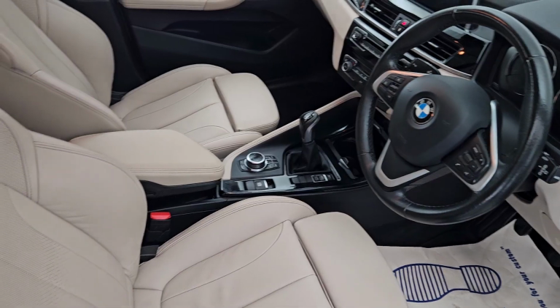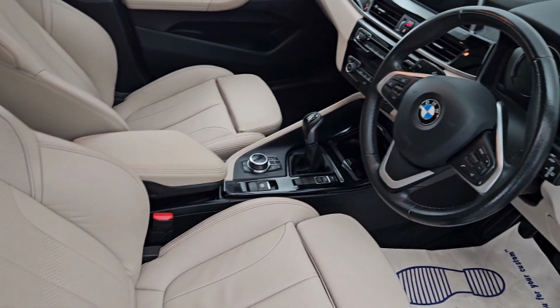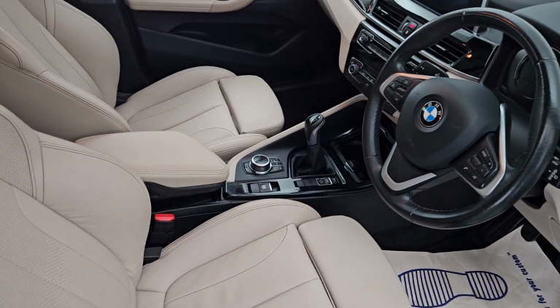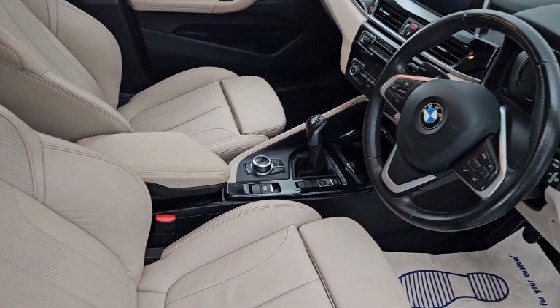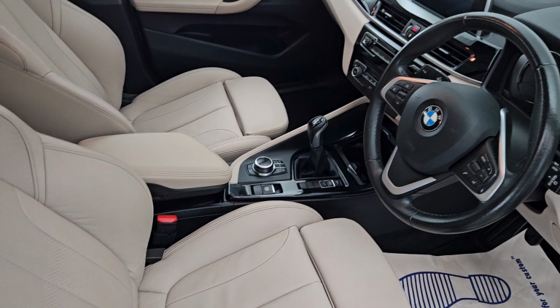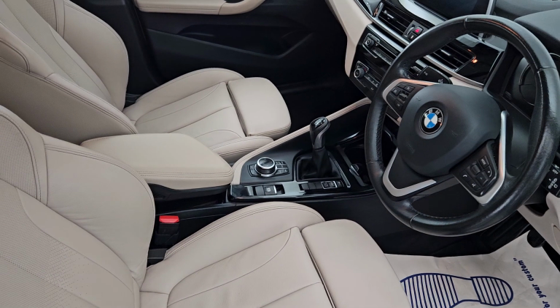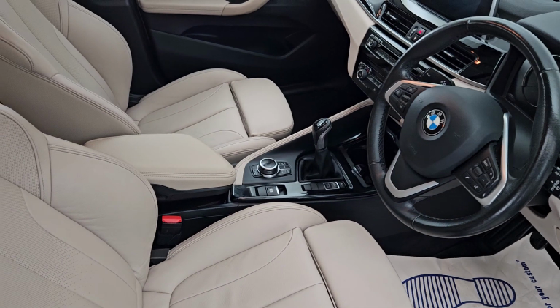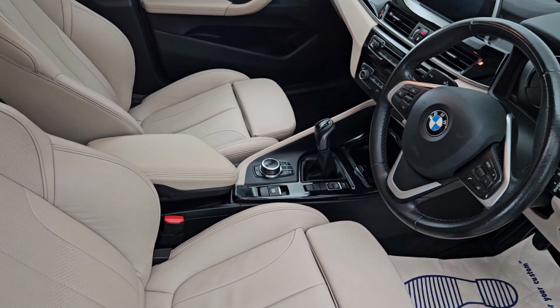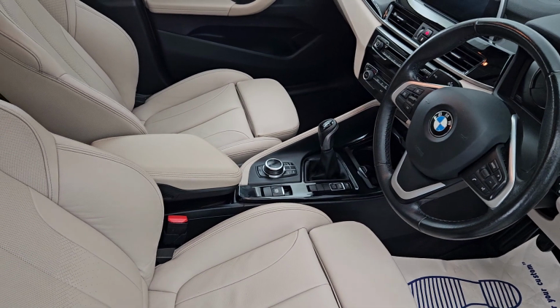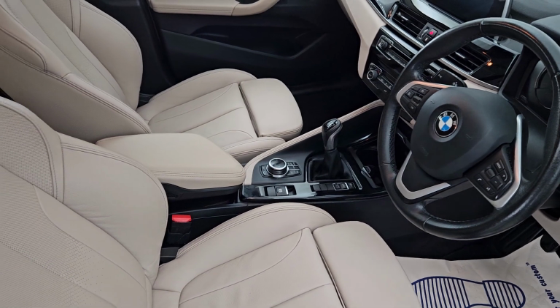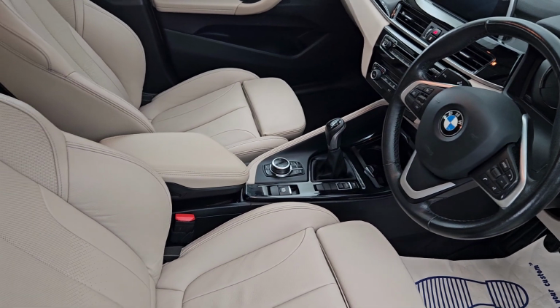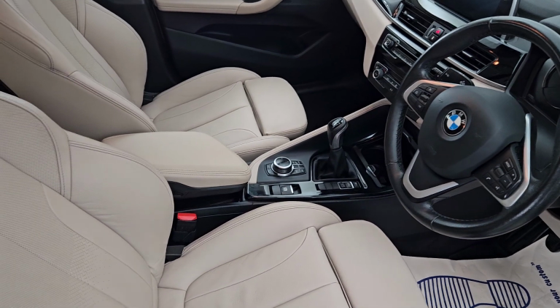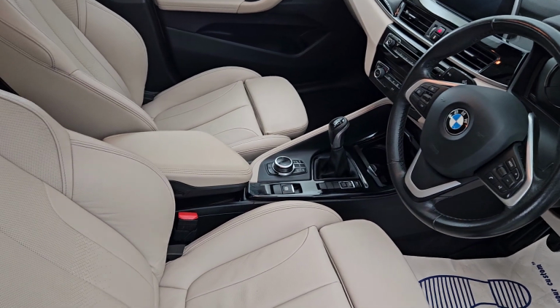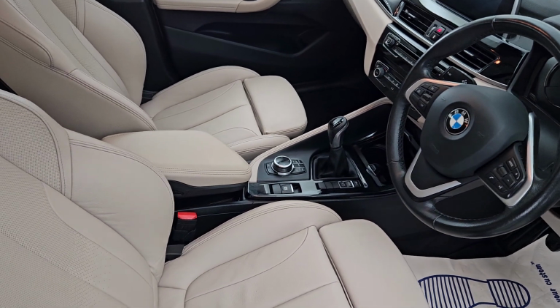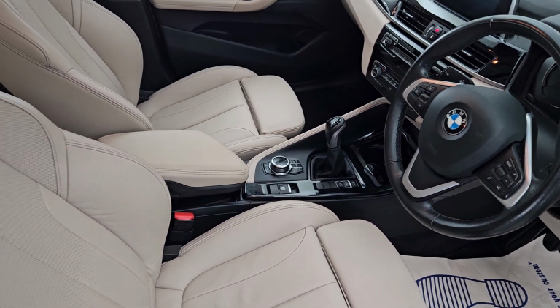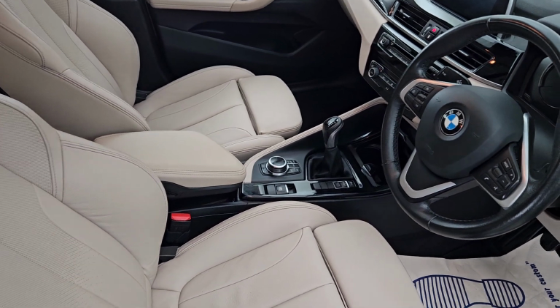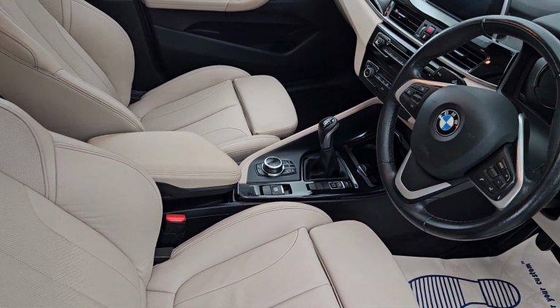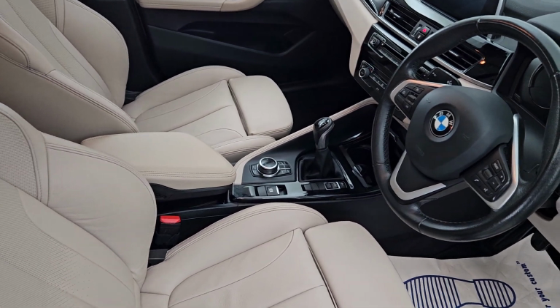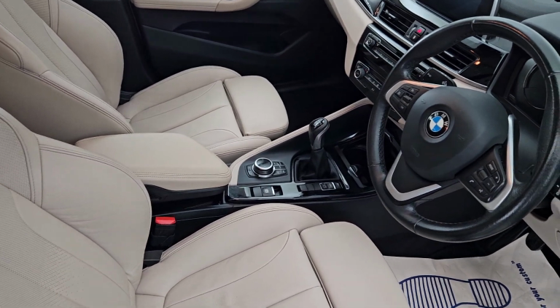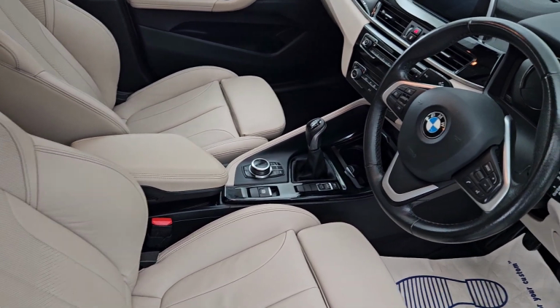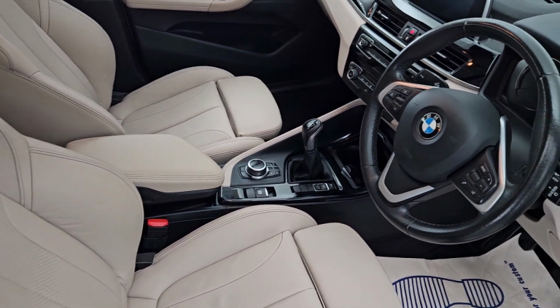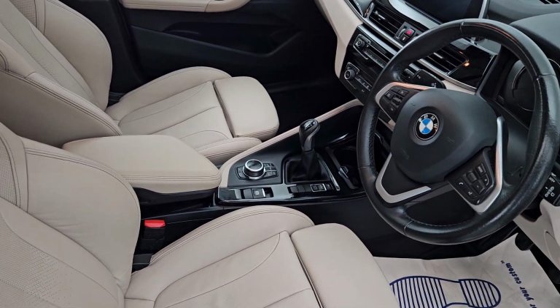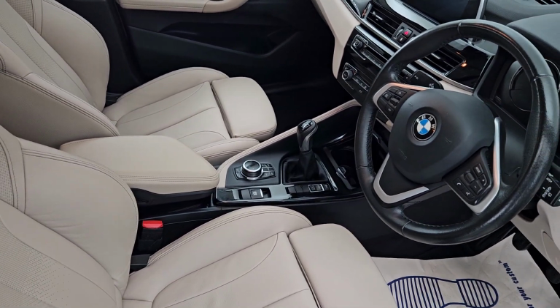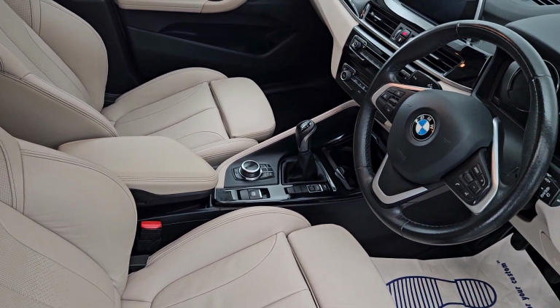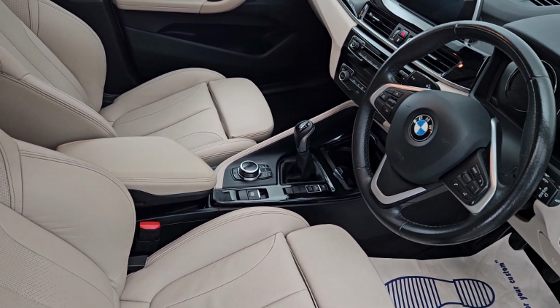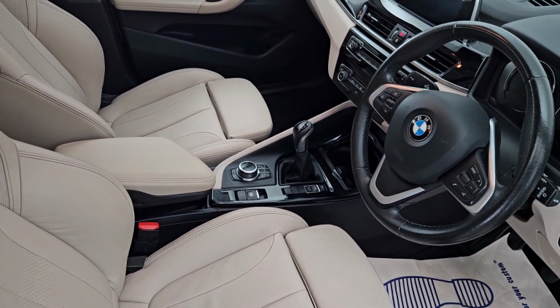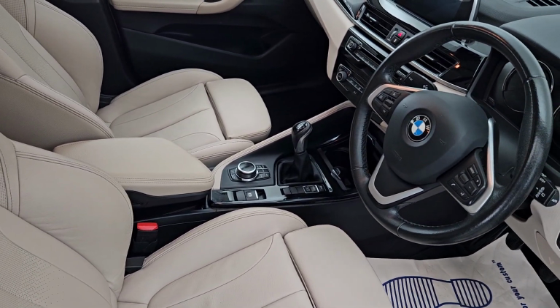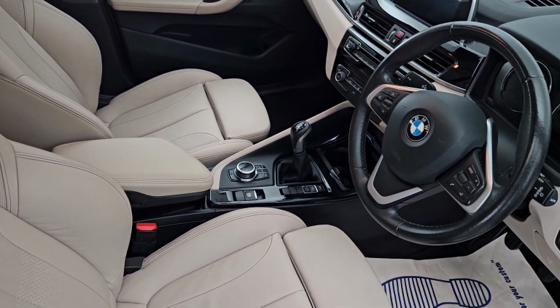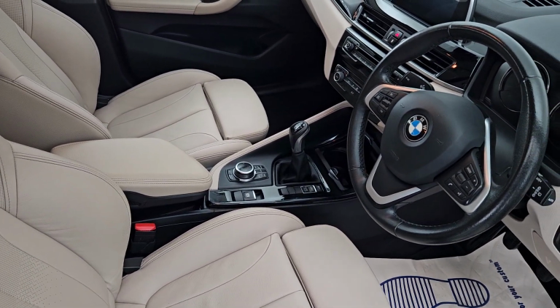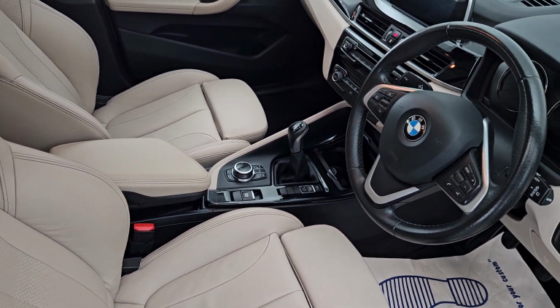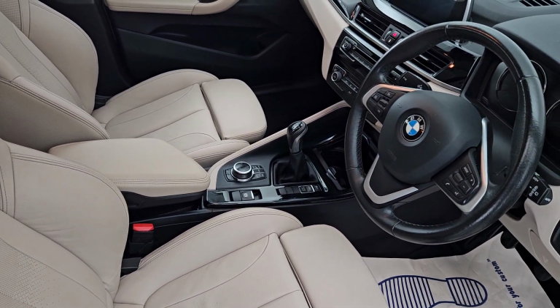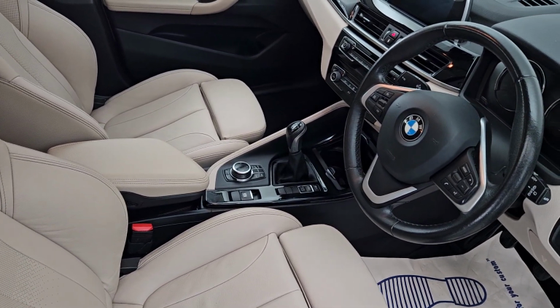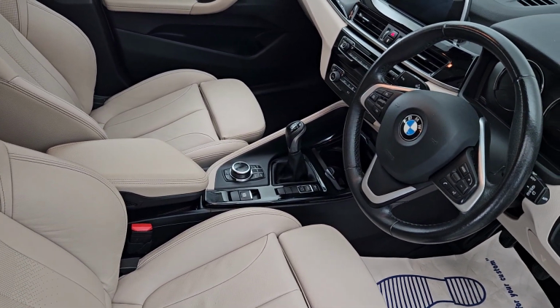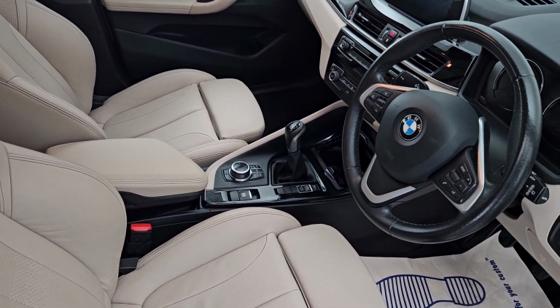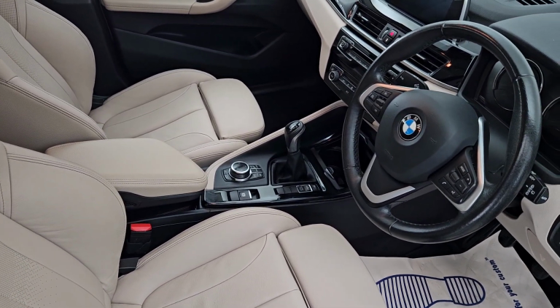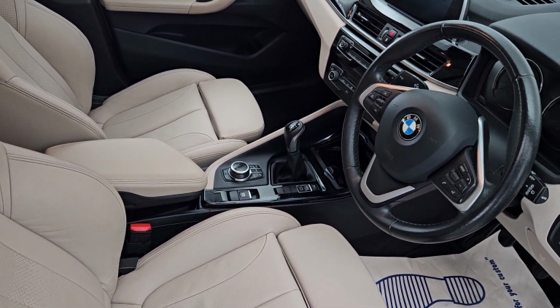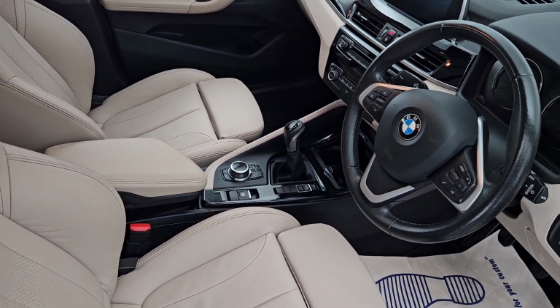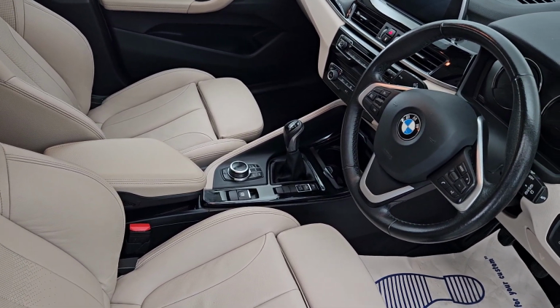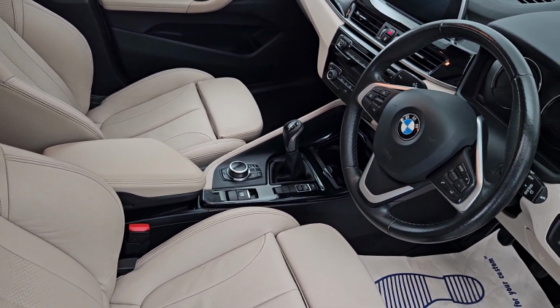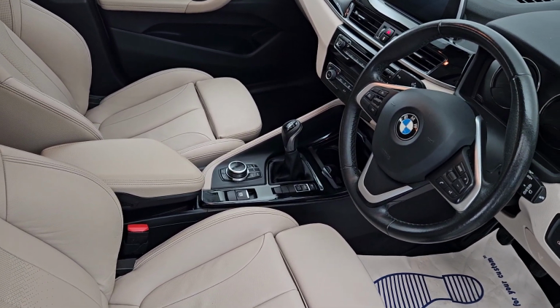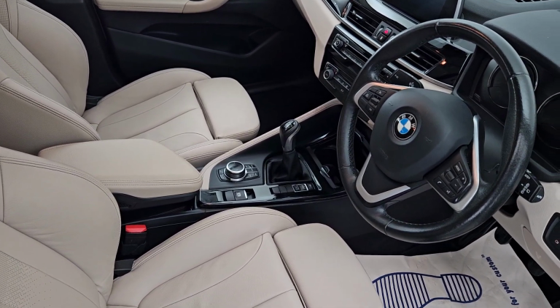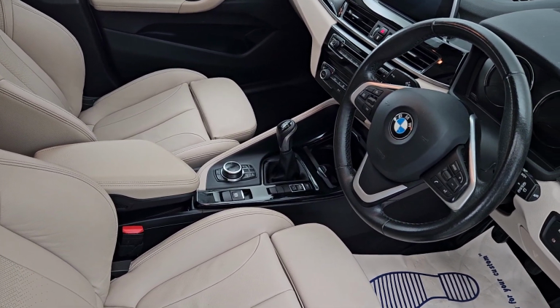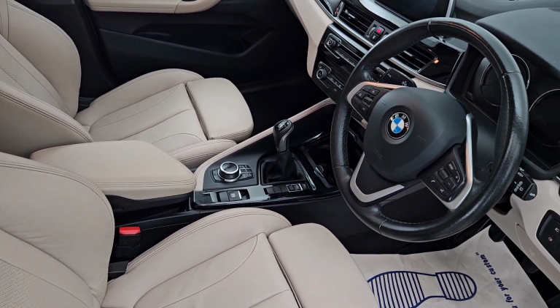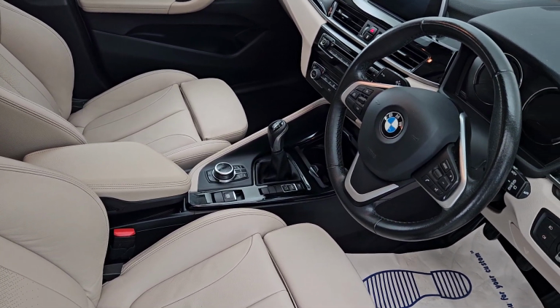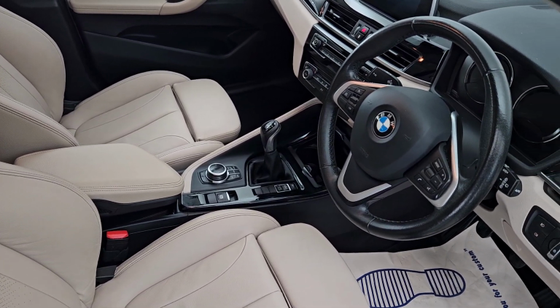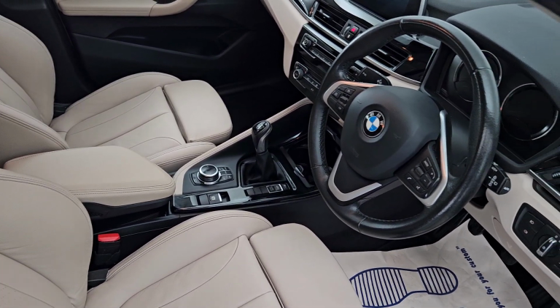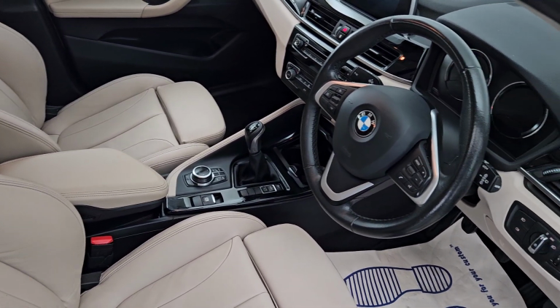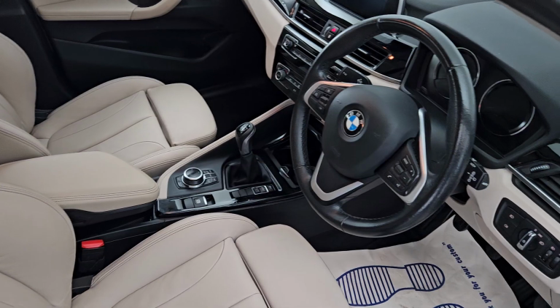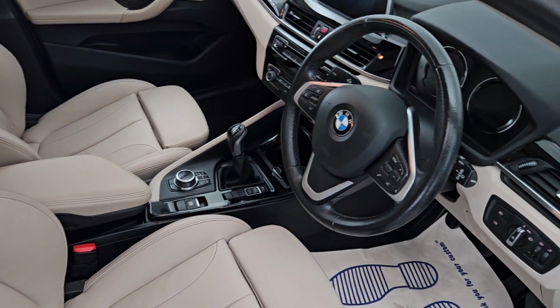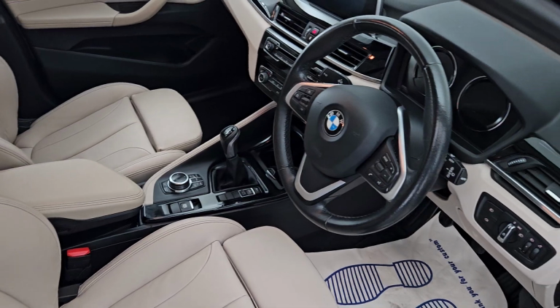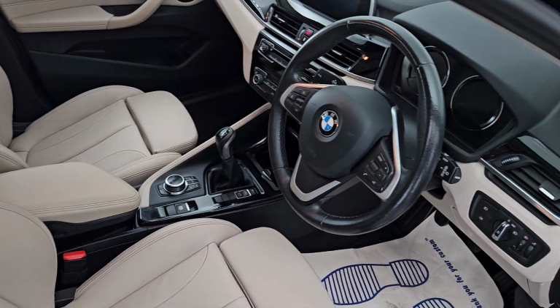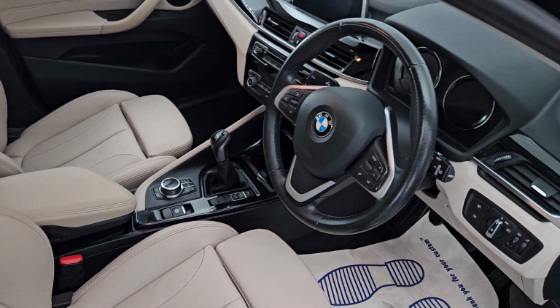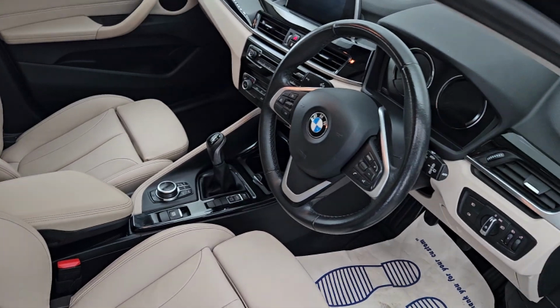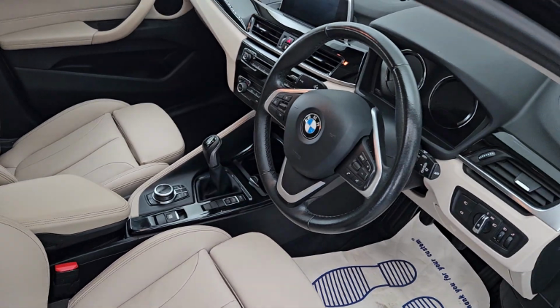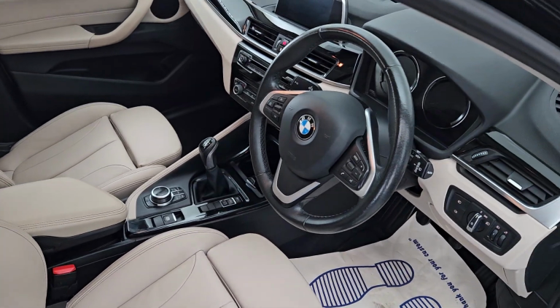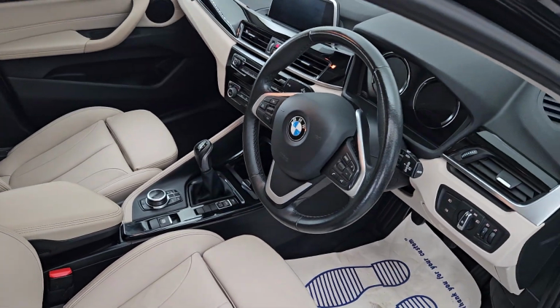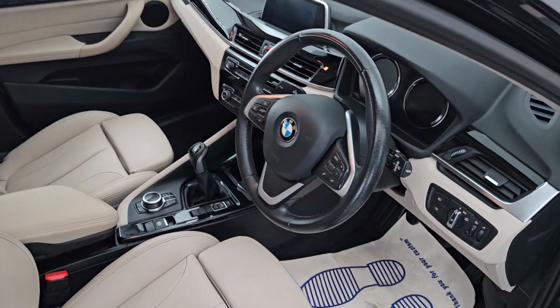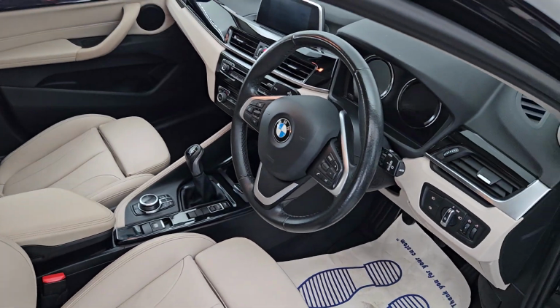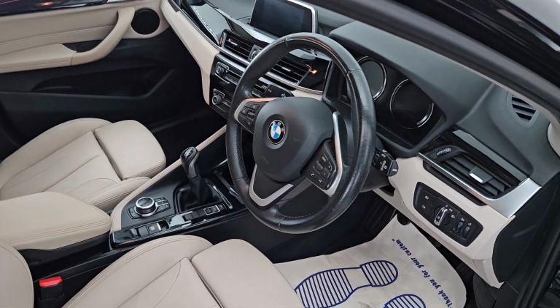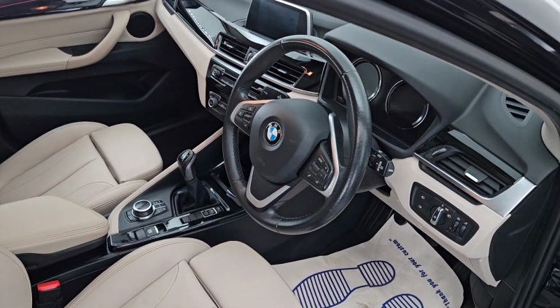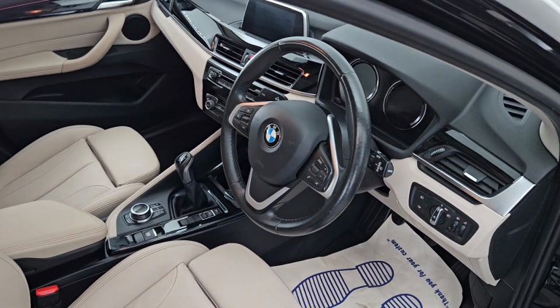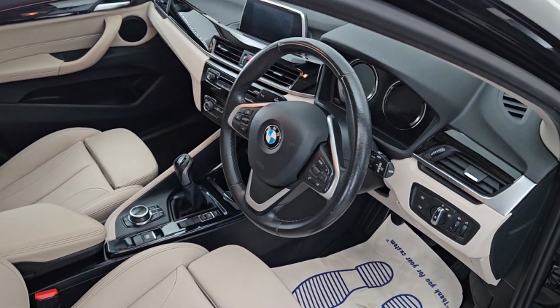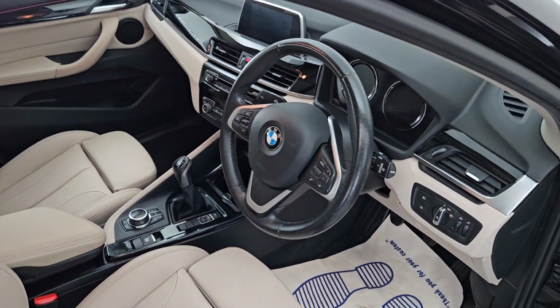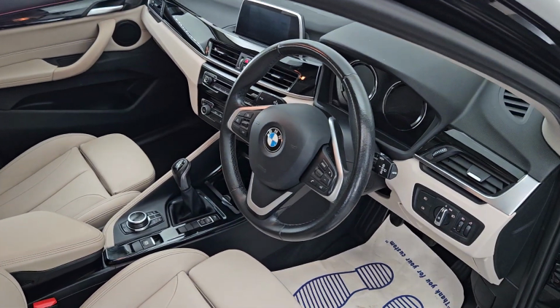The interior has a lovely cream leather colour. There's six gears, there's a drive mode setting, and a multifunctional steering wheel.